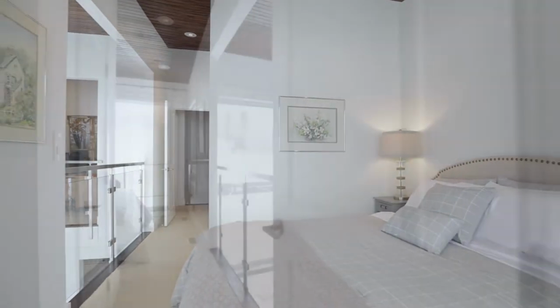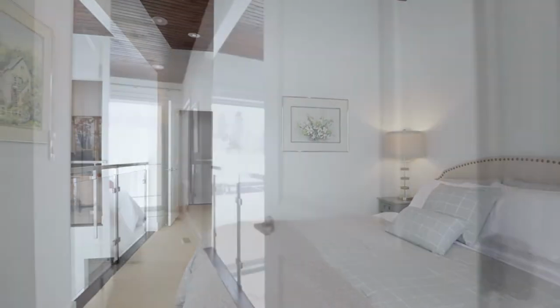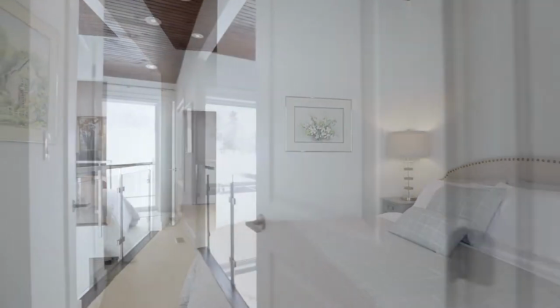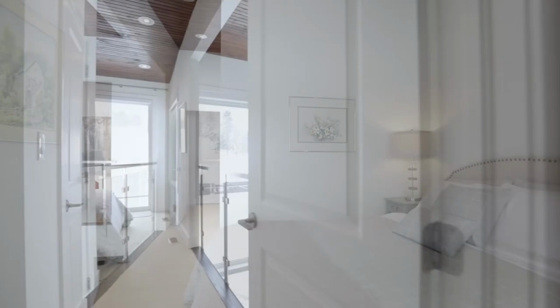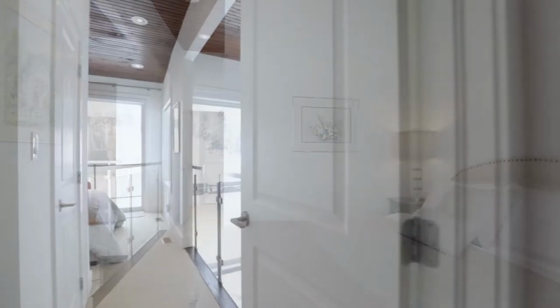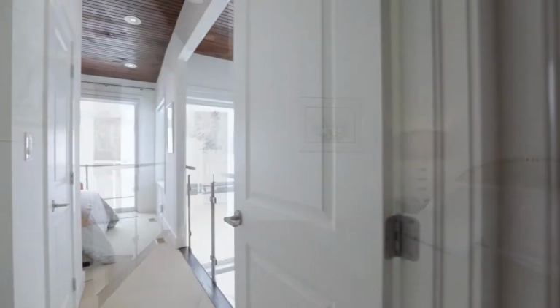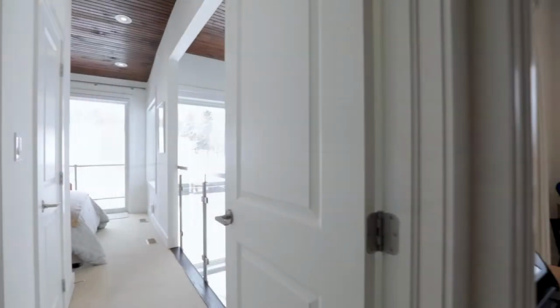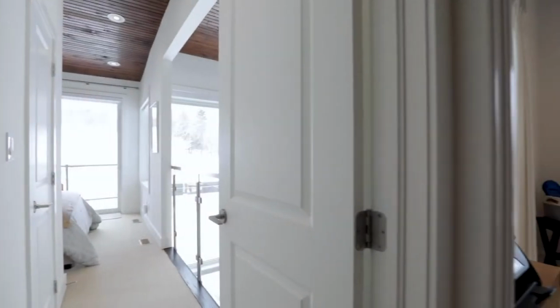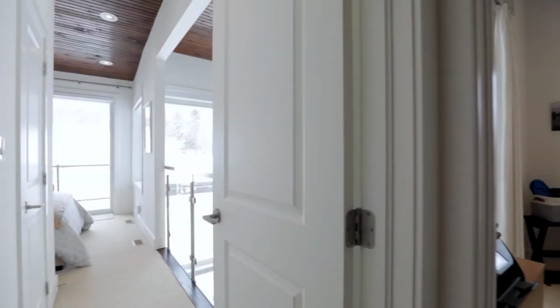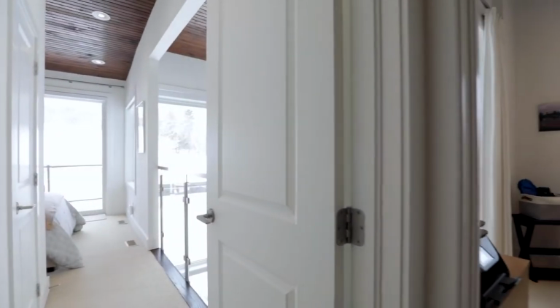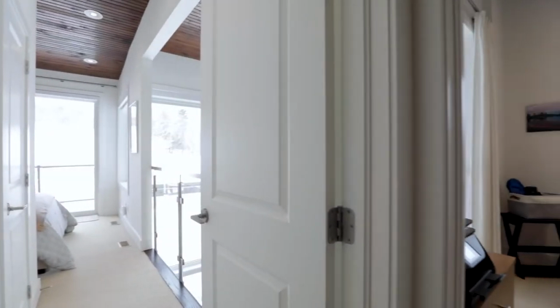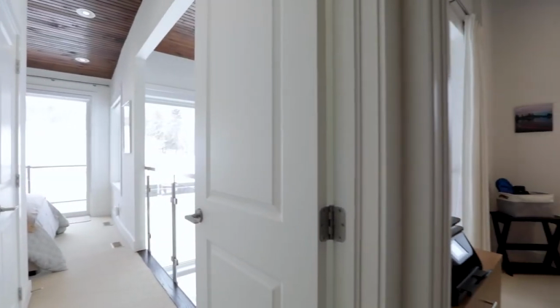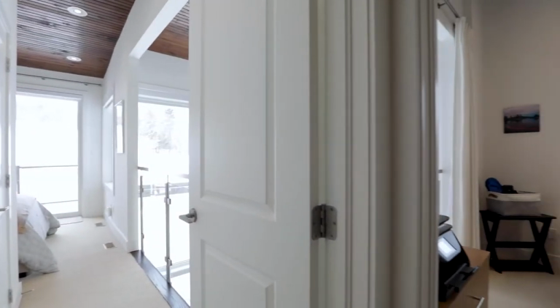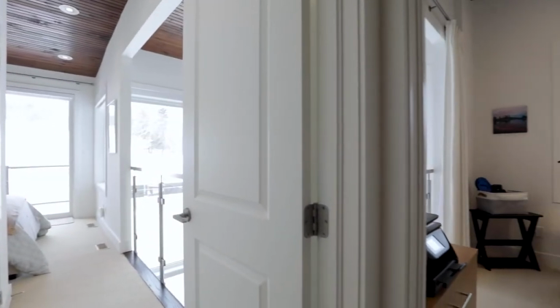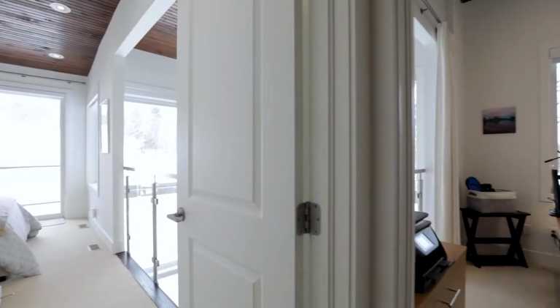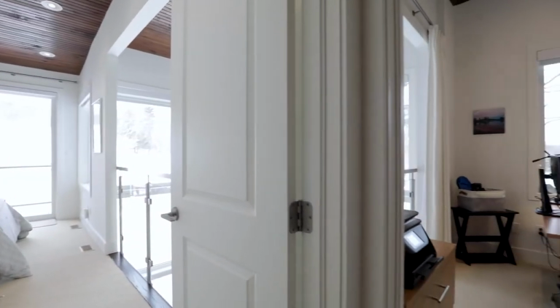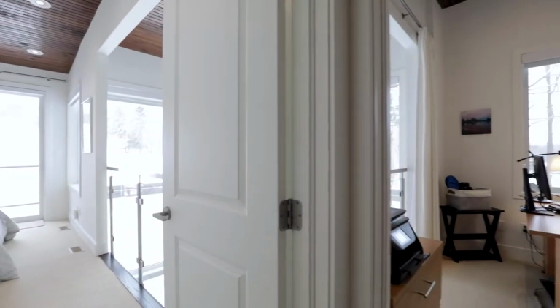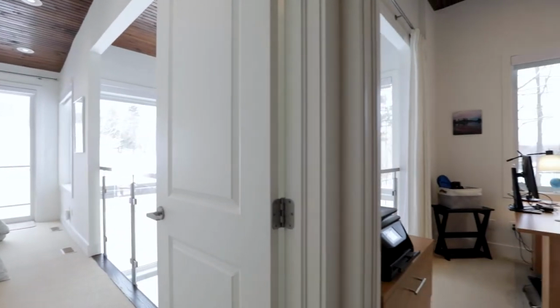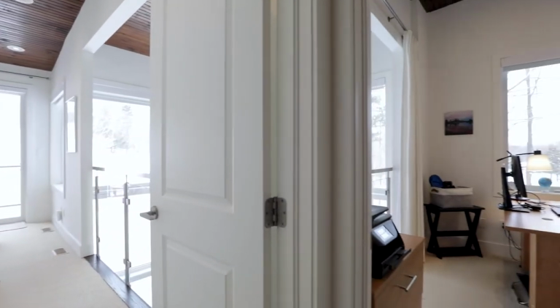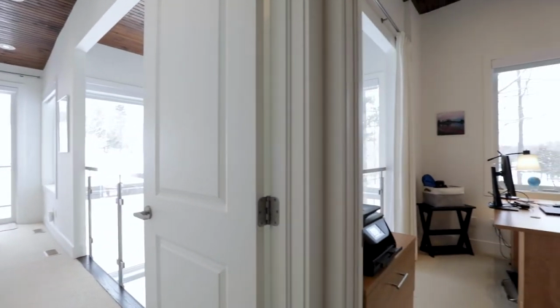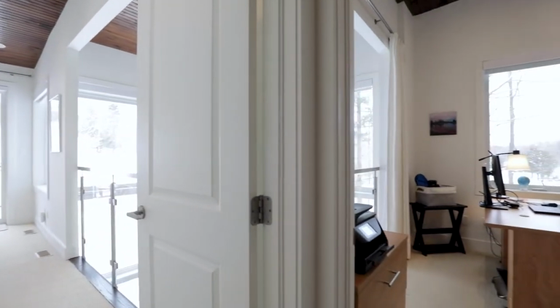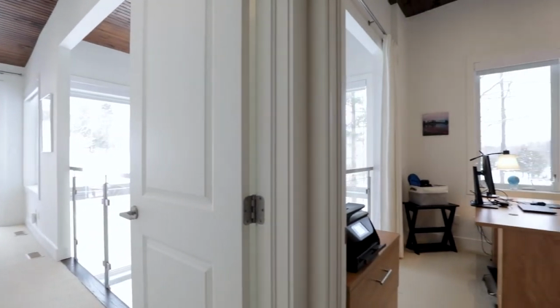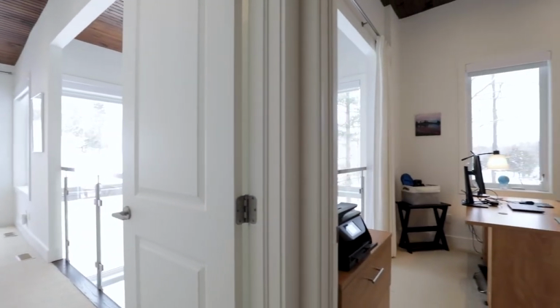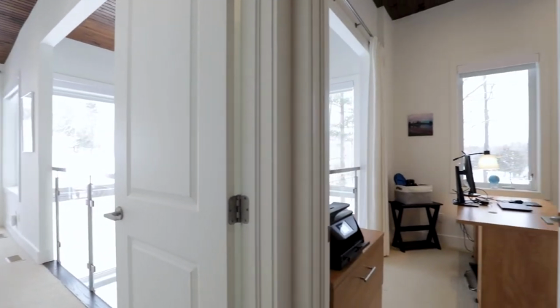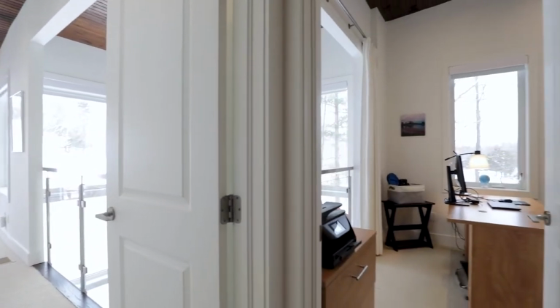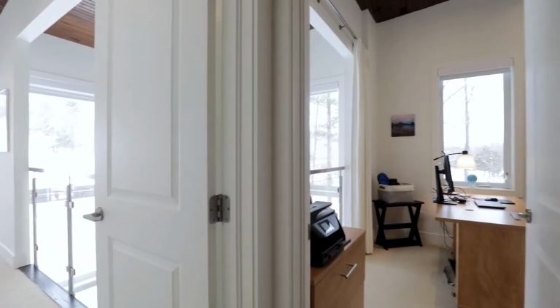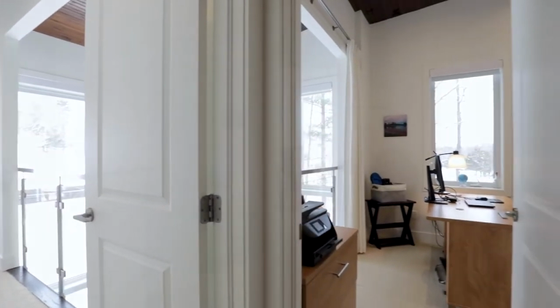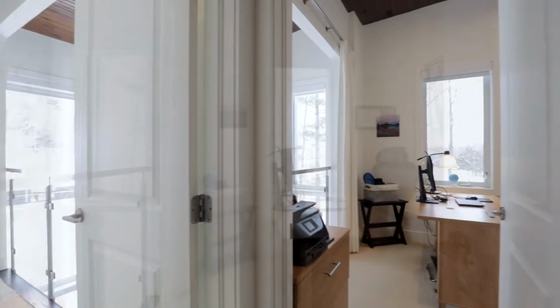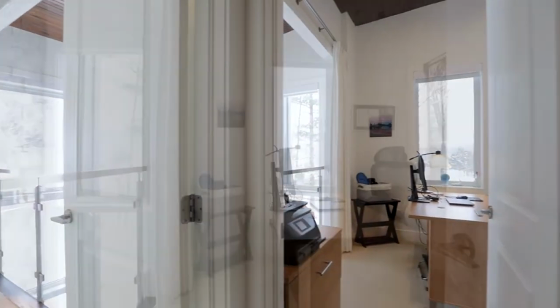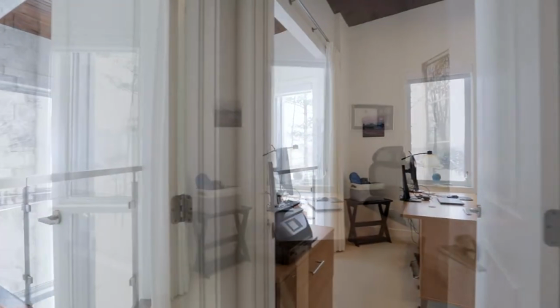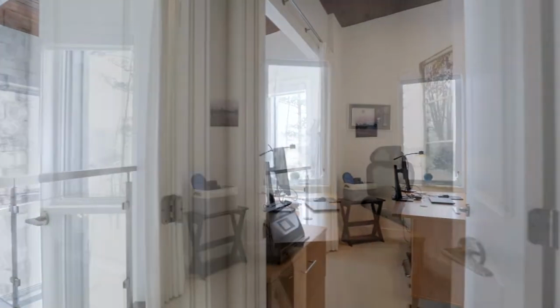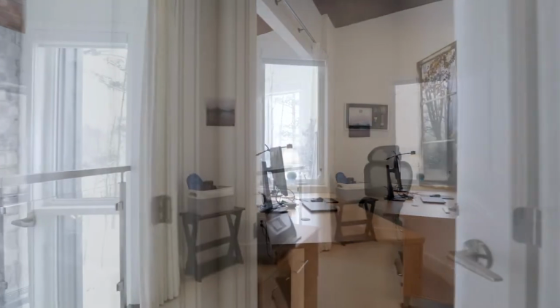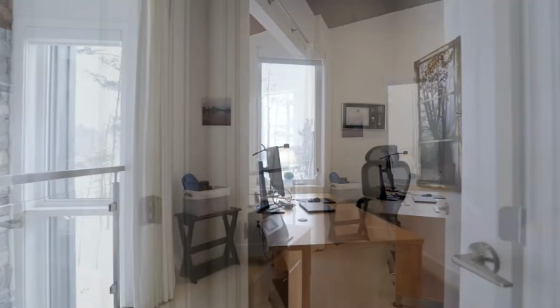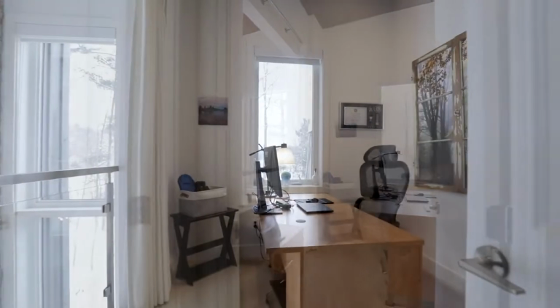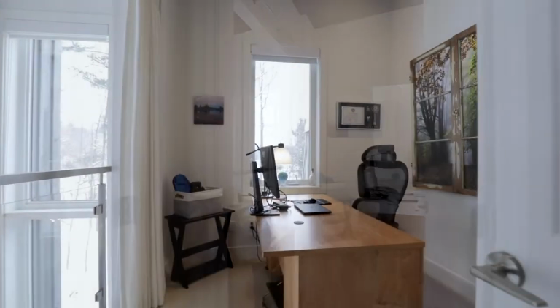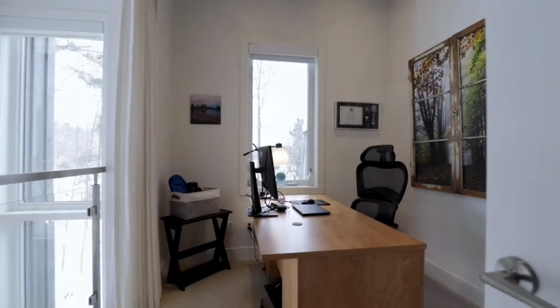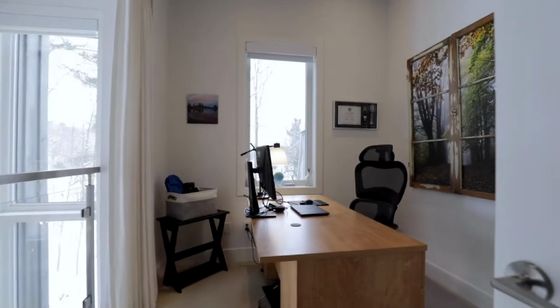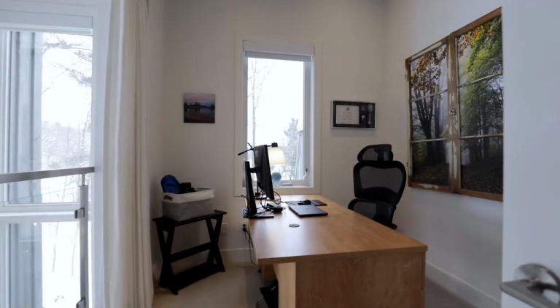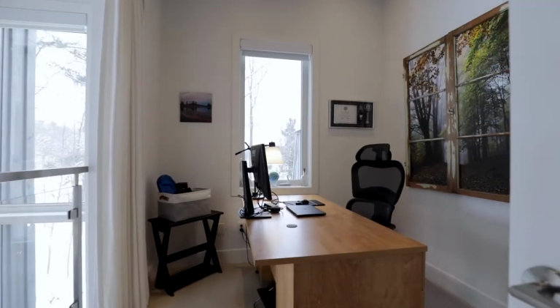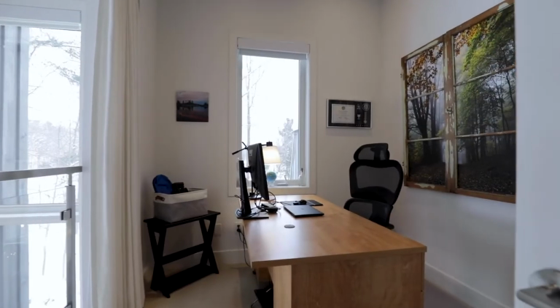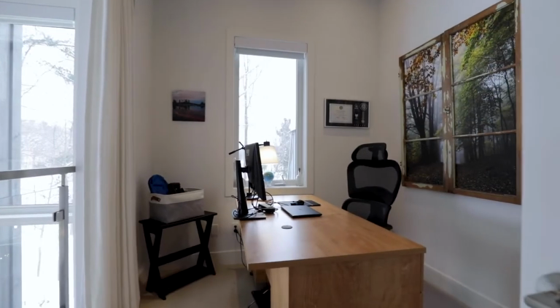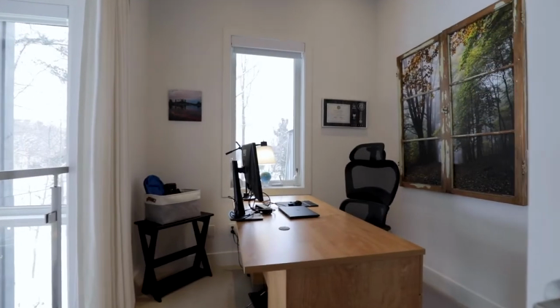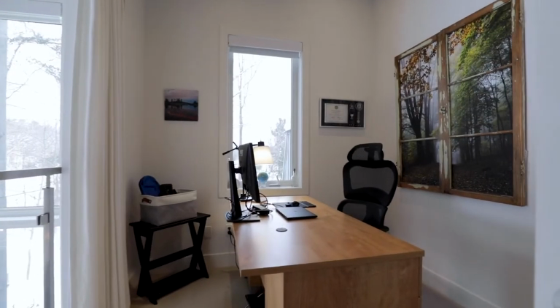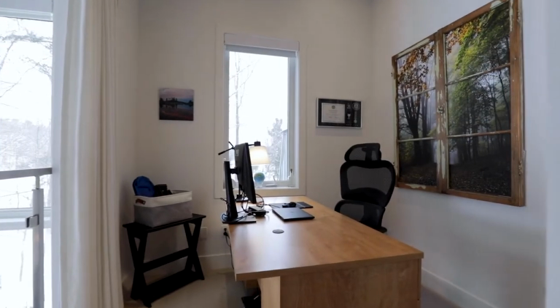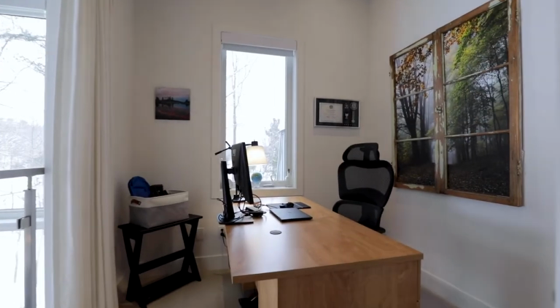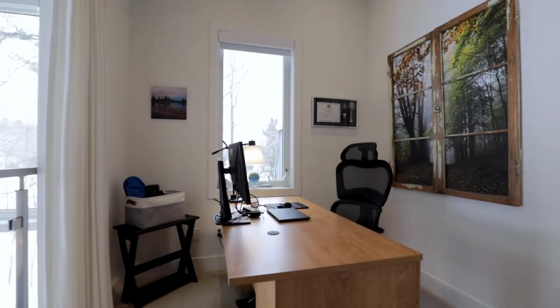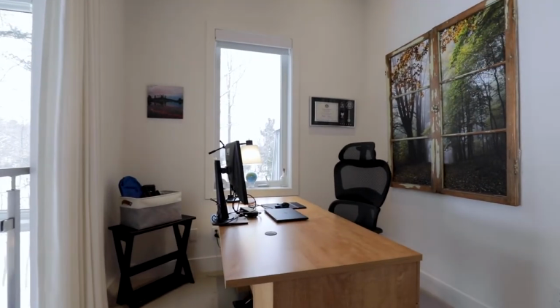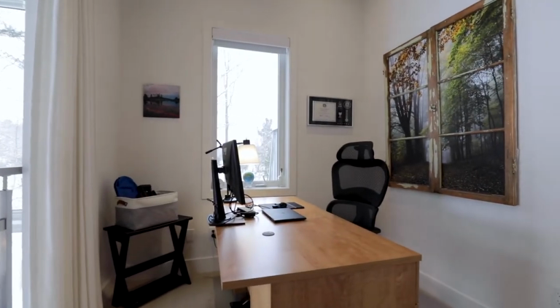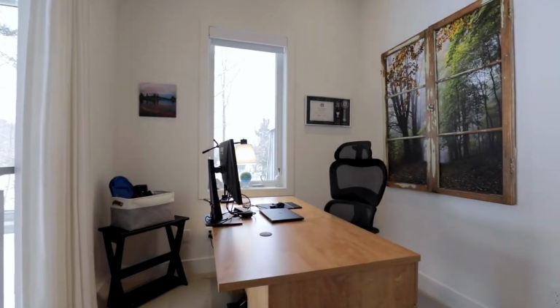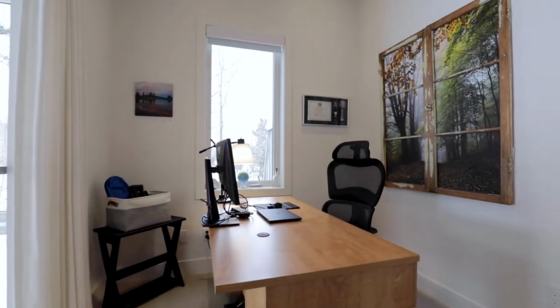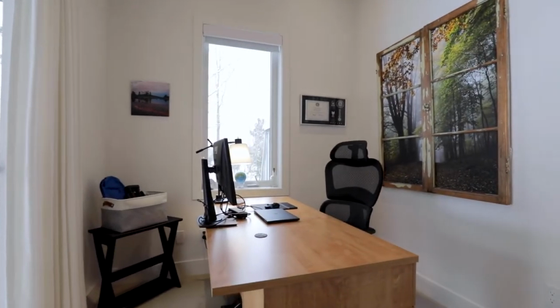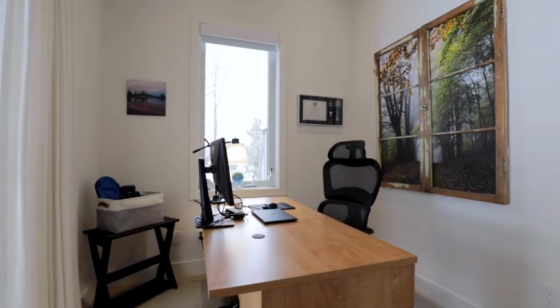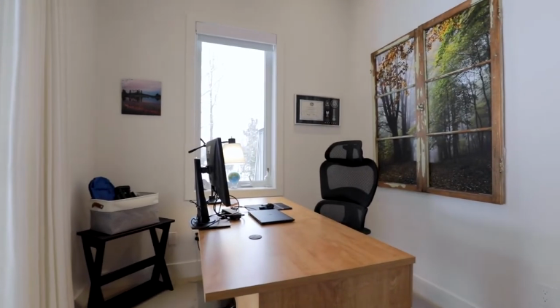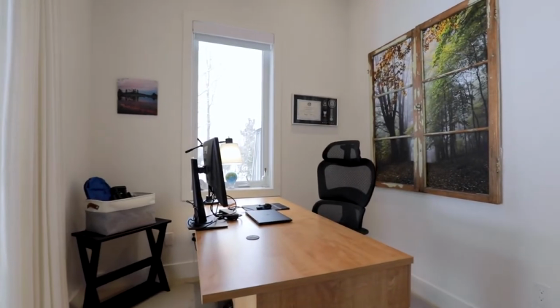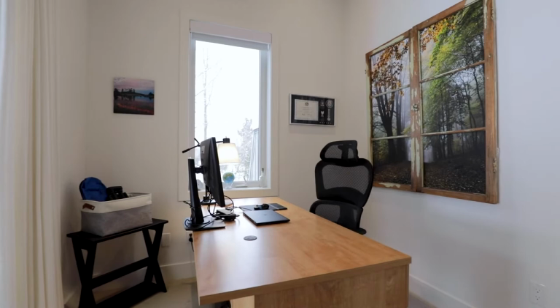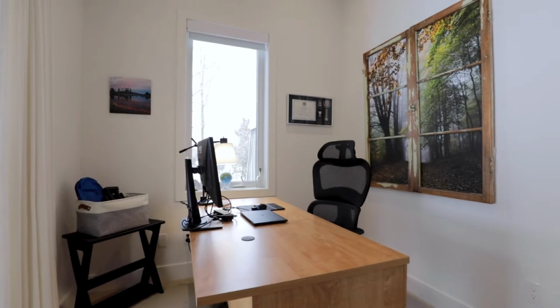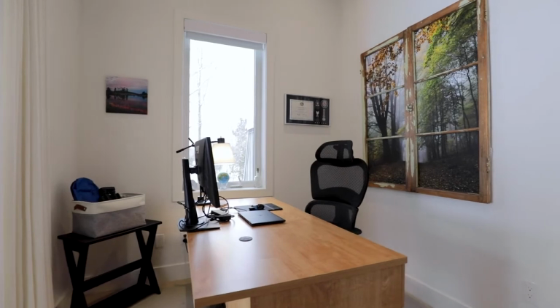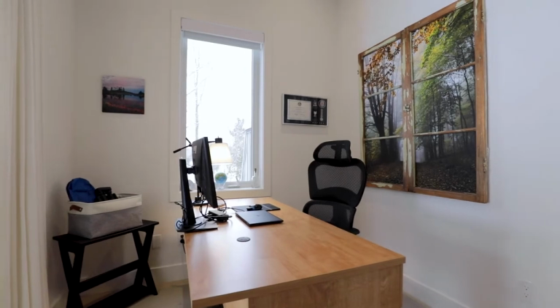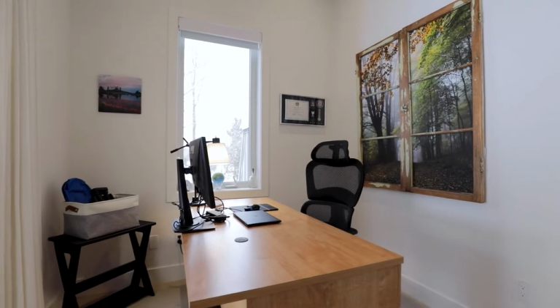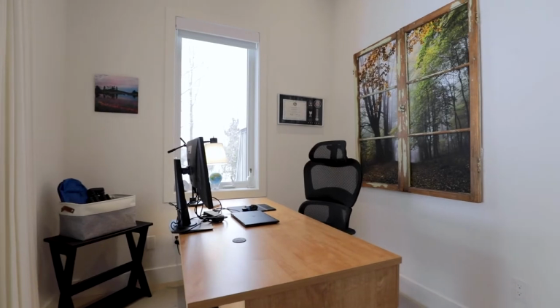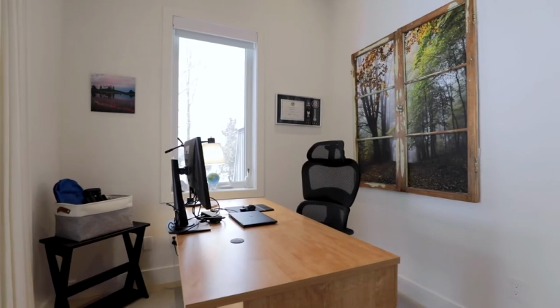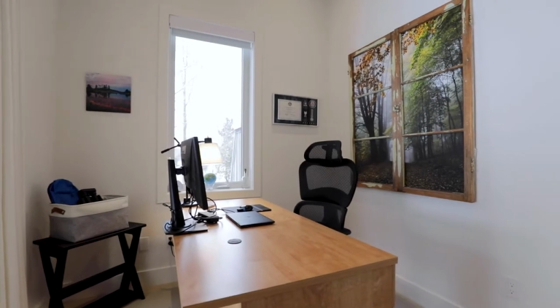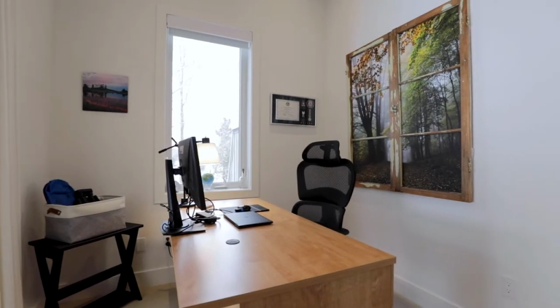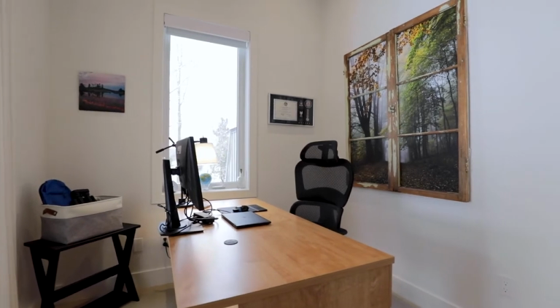The second bedroom offers flexibility for a guest room or a home office. Either way, the space is bright and warm.